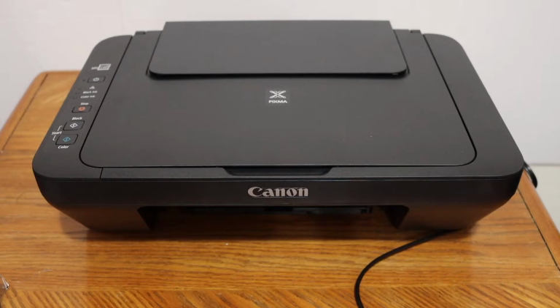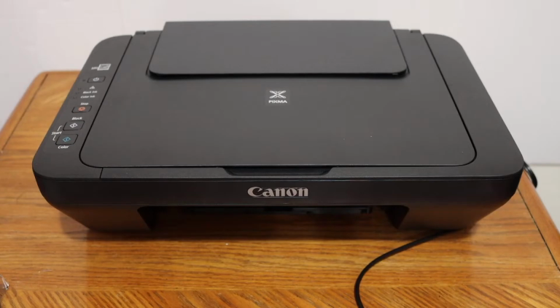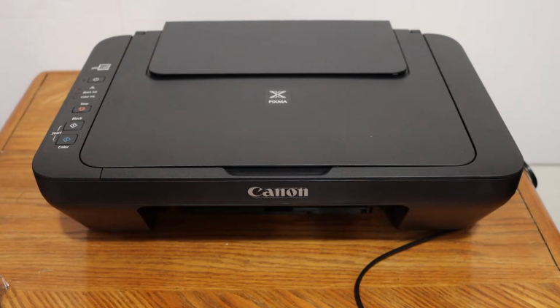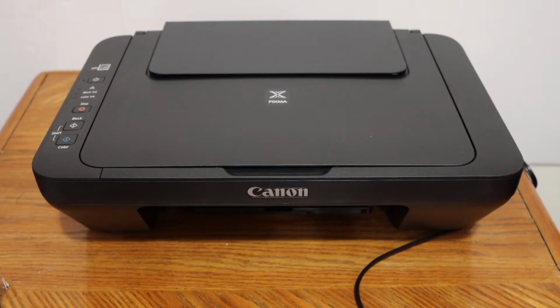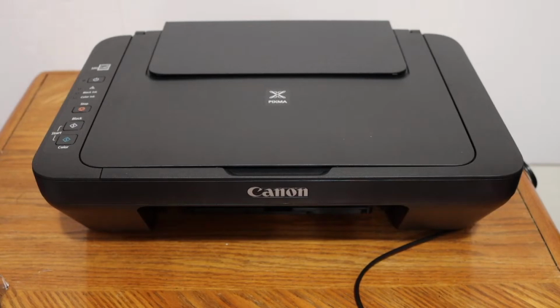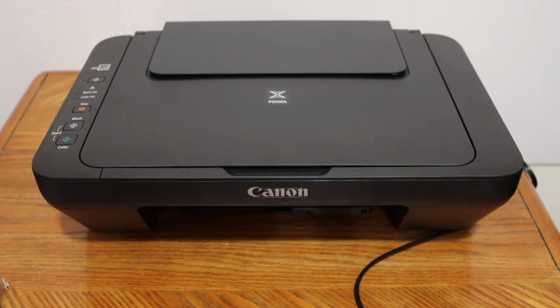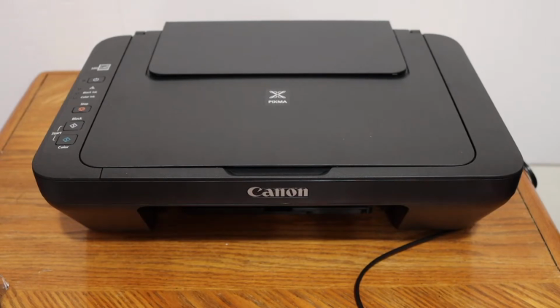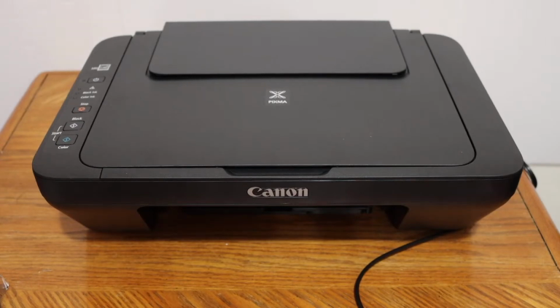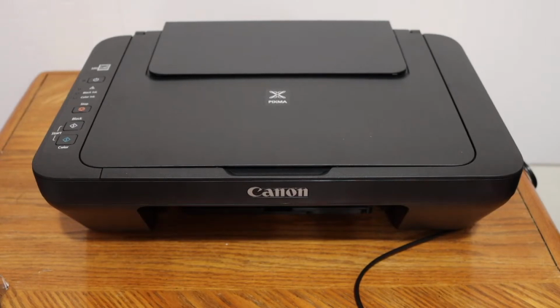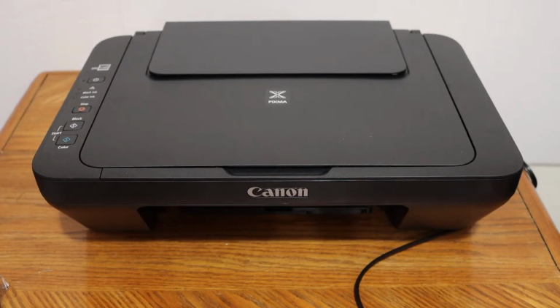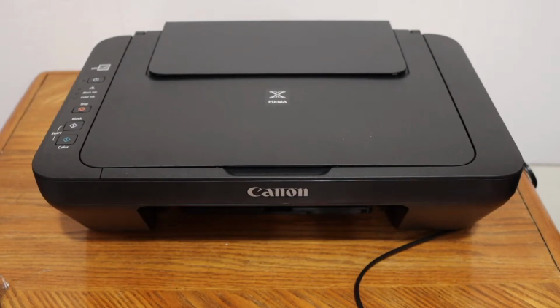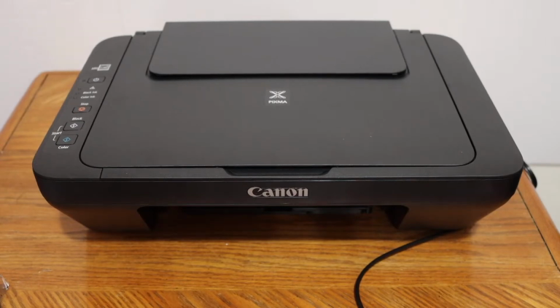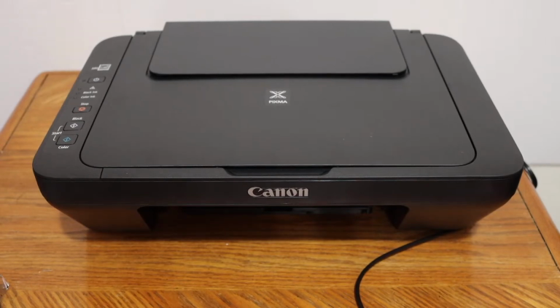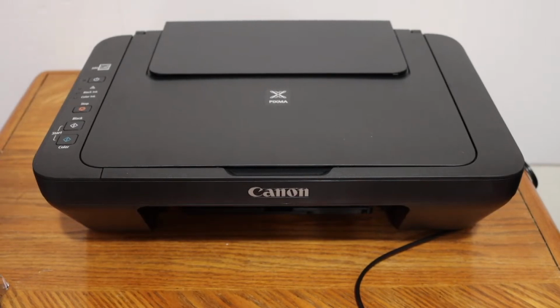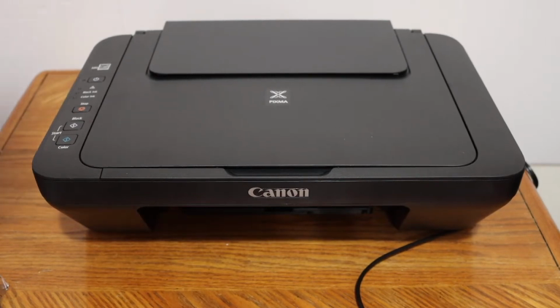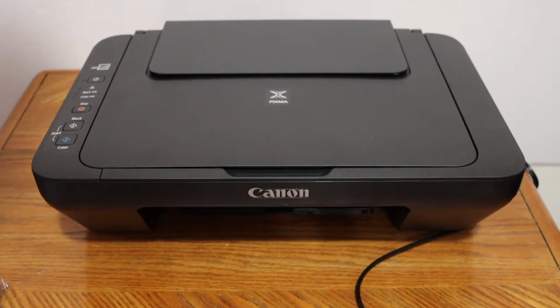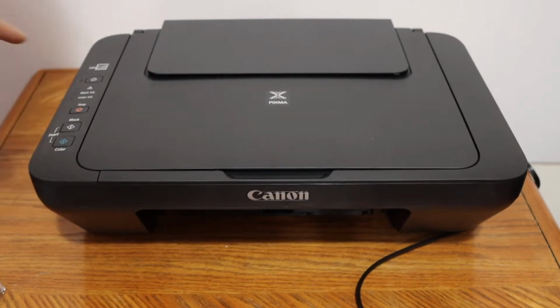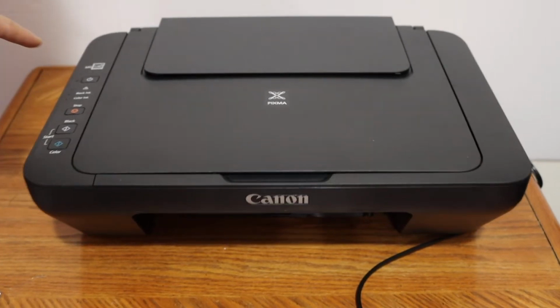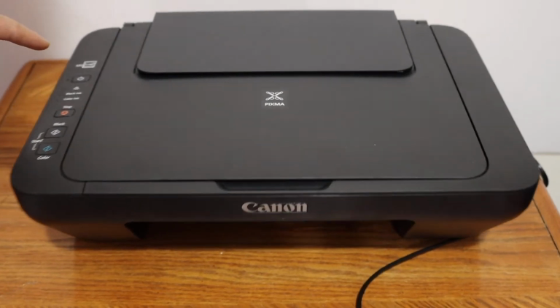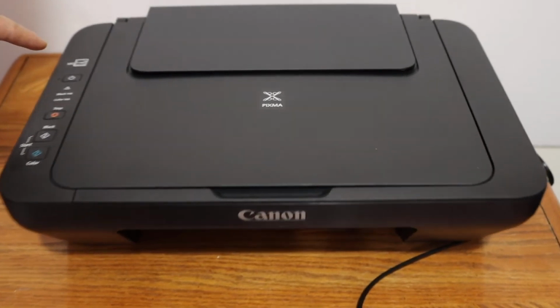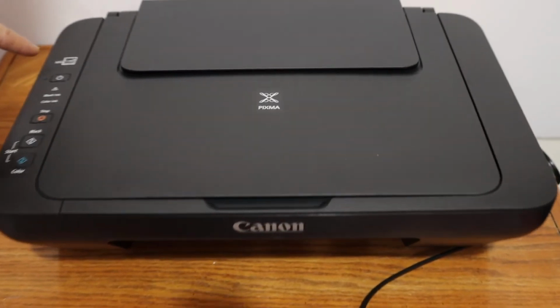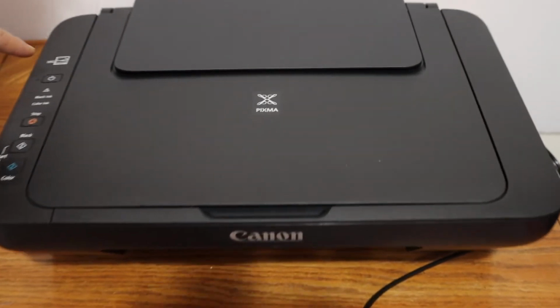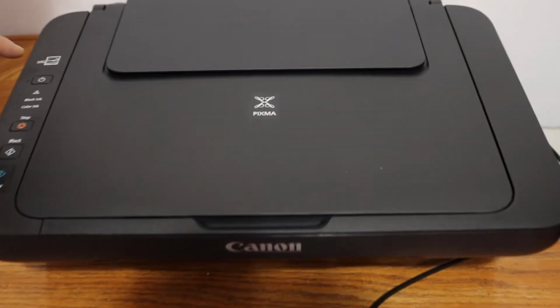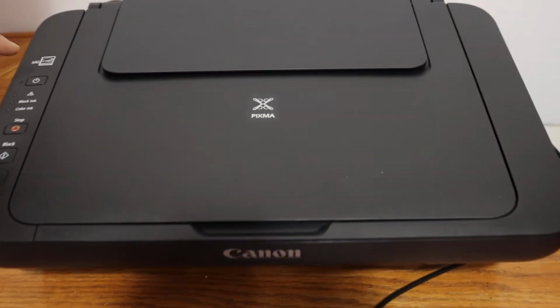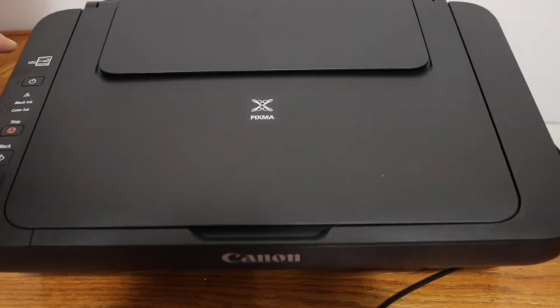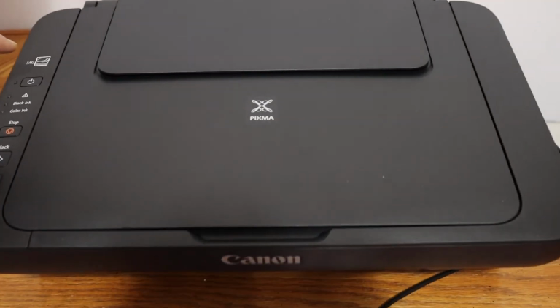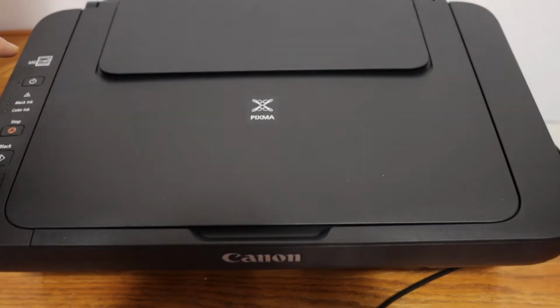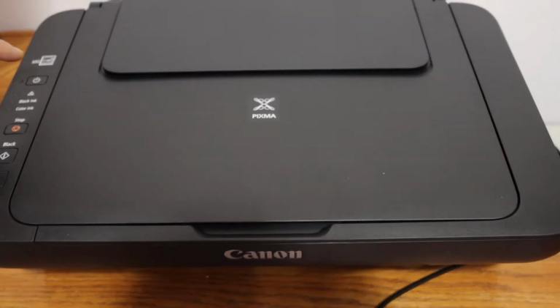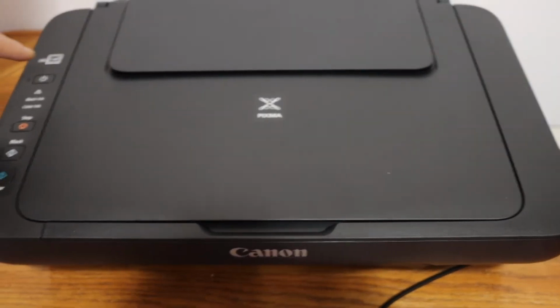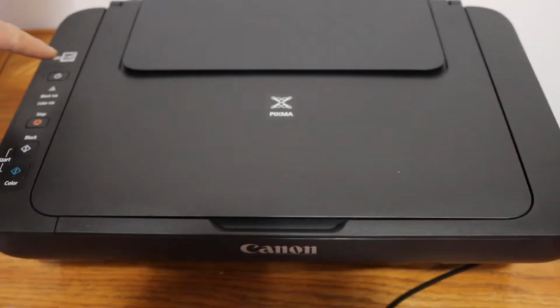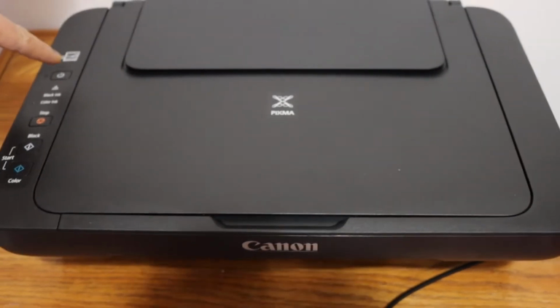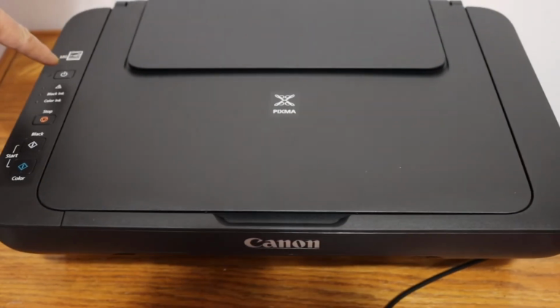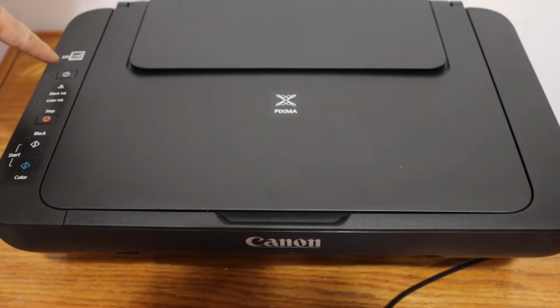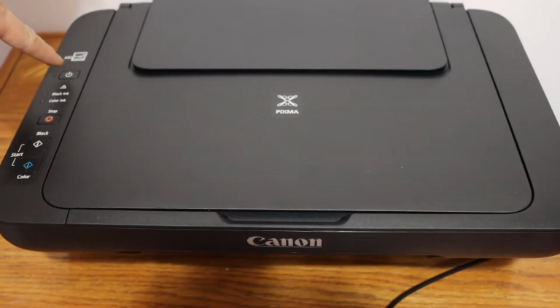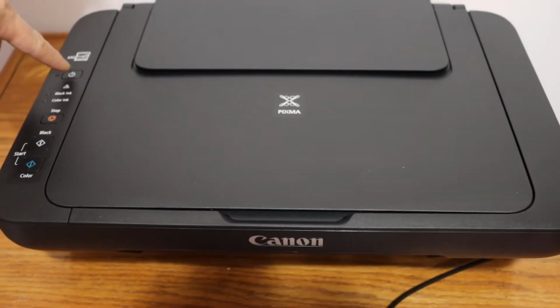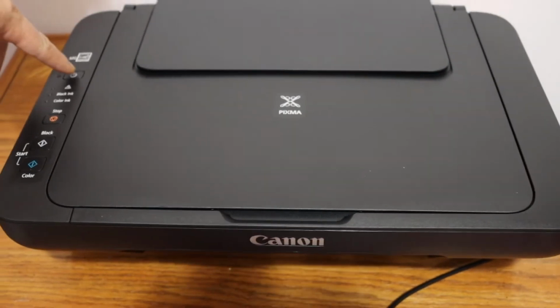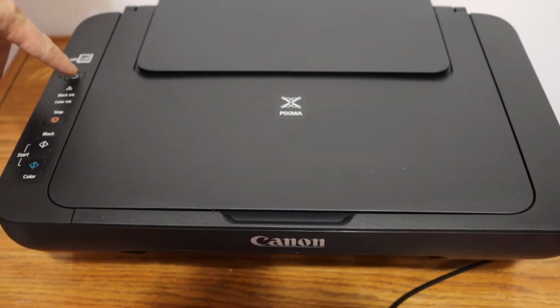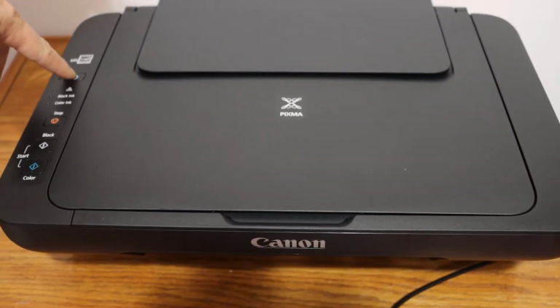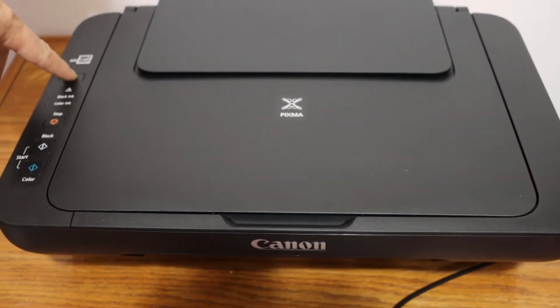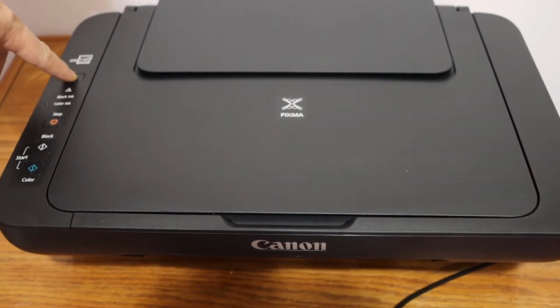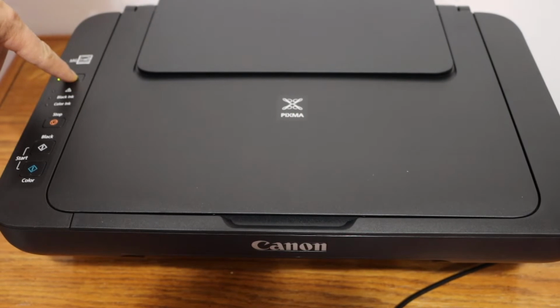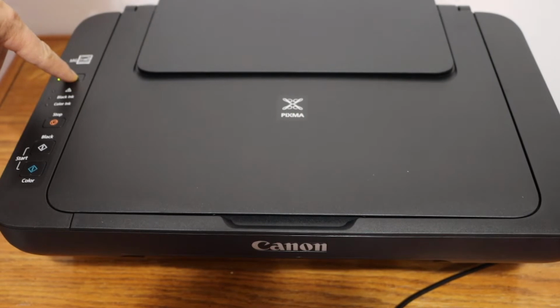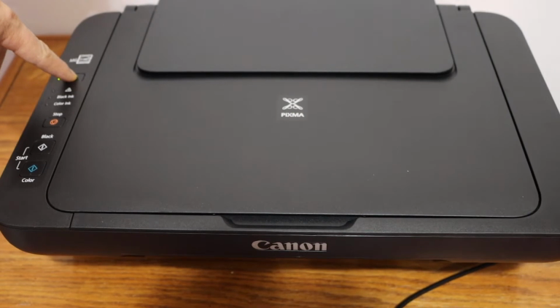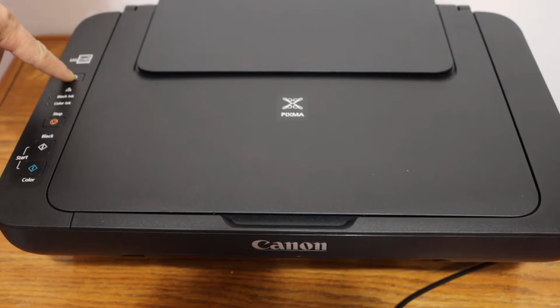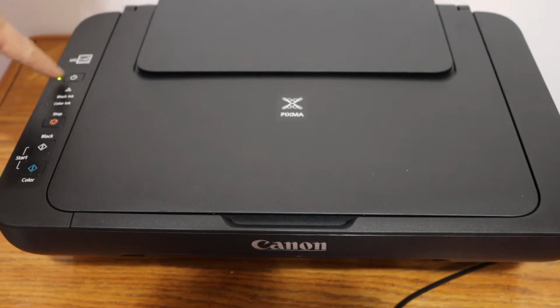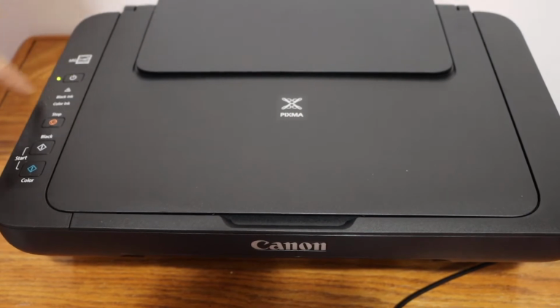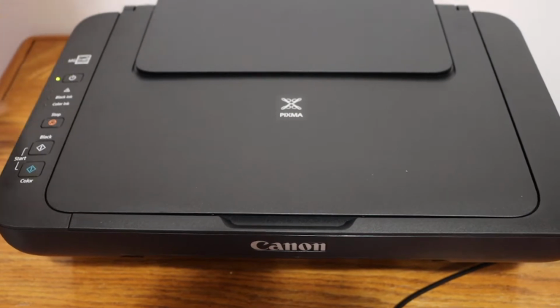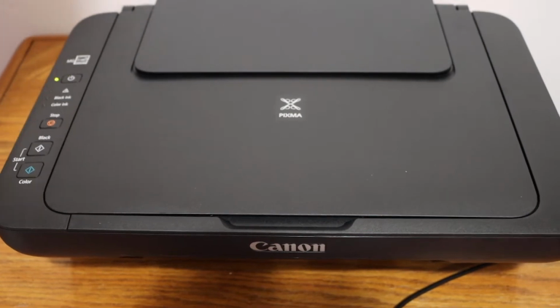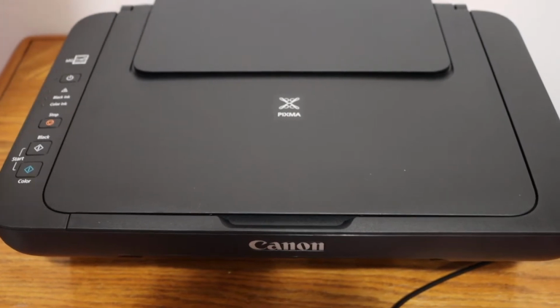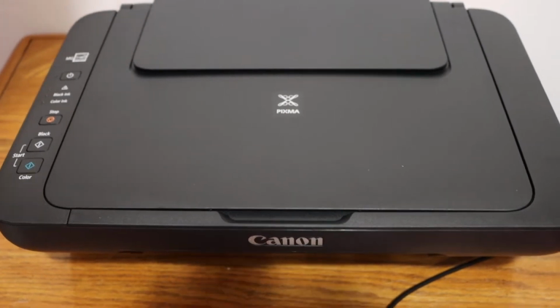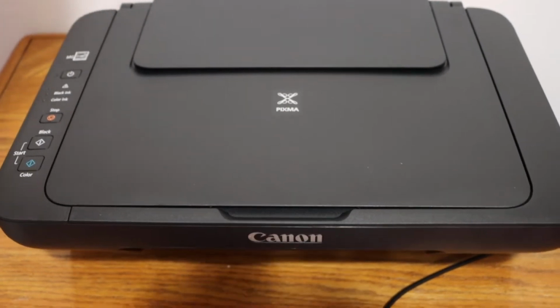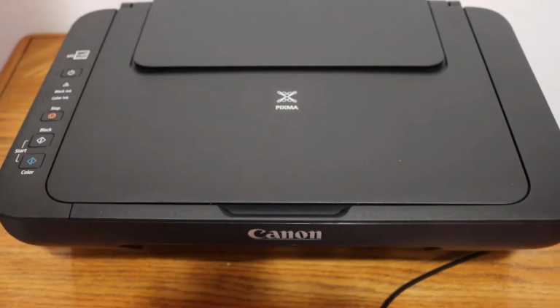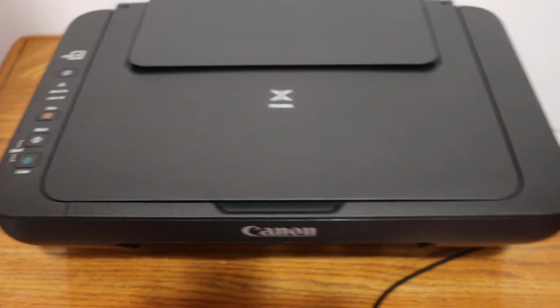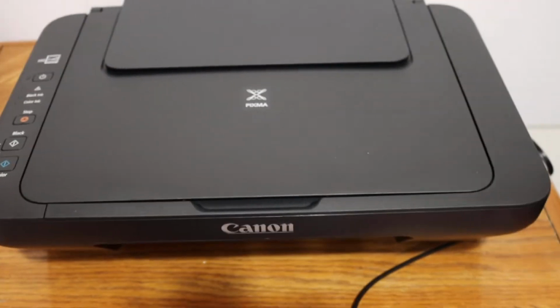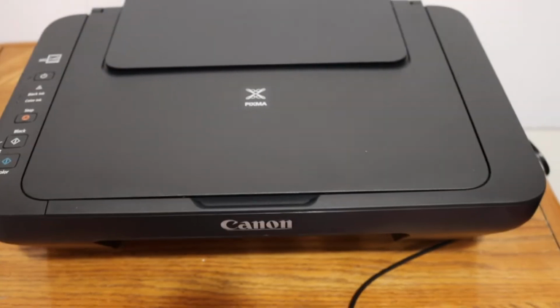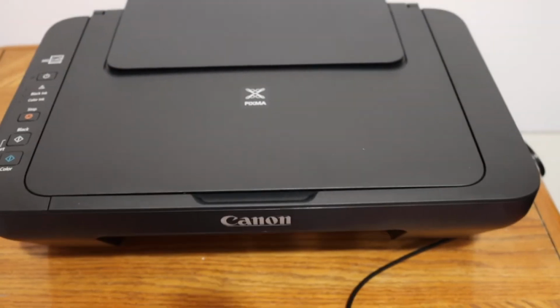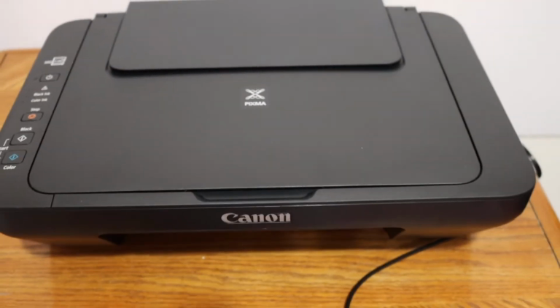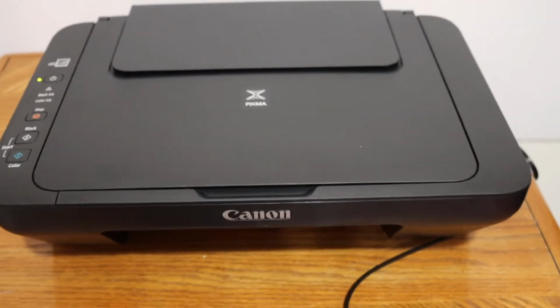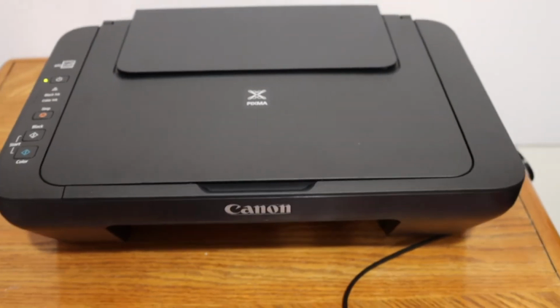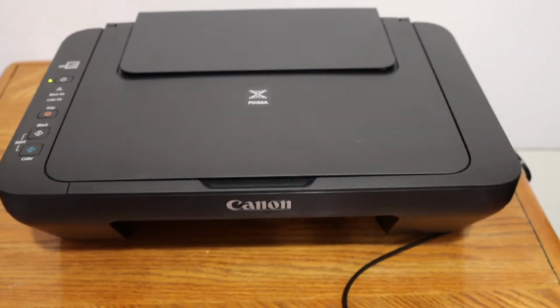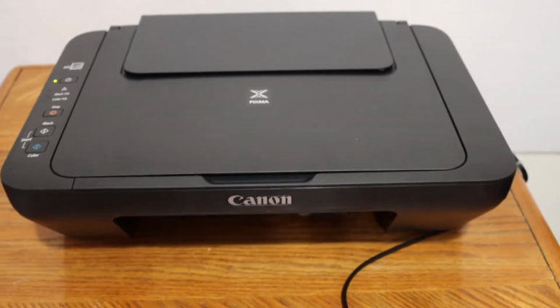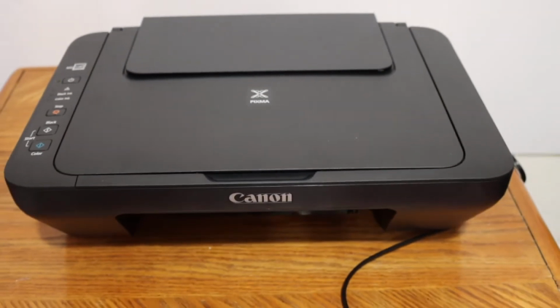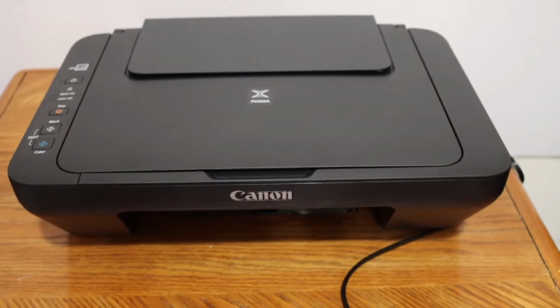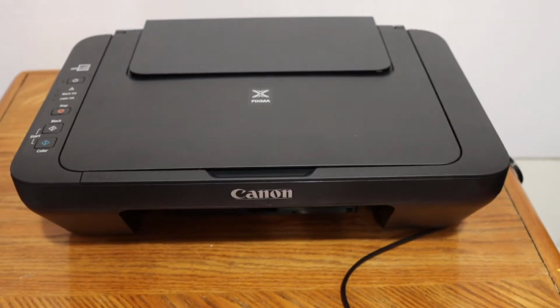The next step is to switch on the printer, so press the power button as you can see here, and wait for the printer to start.